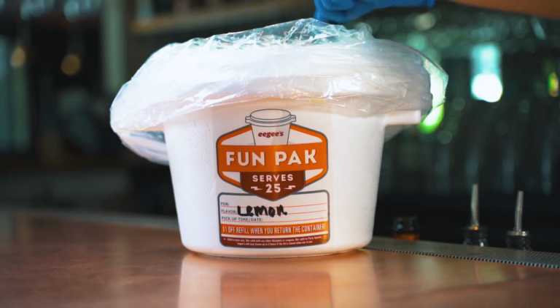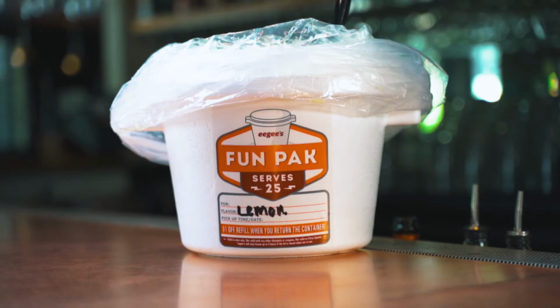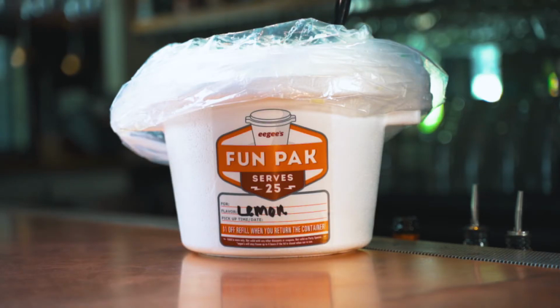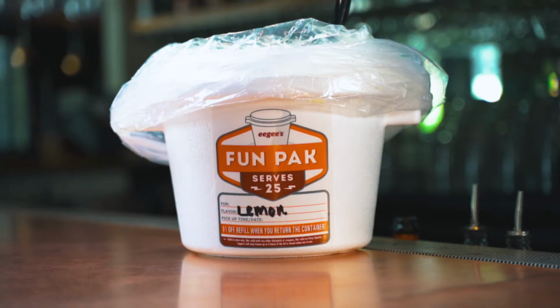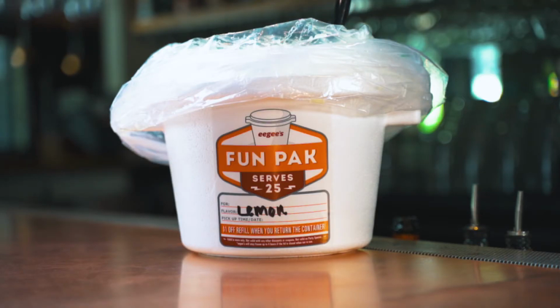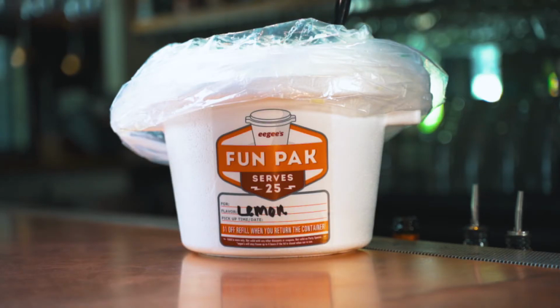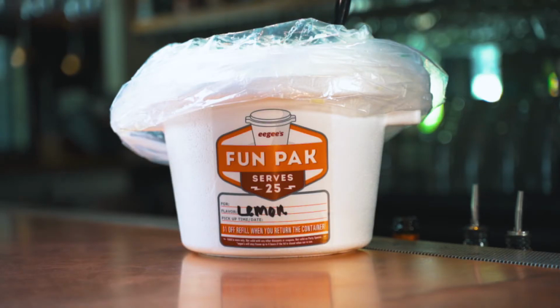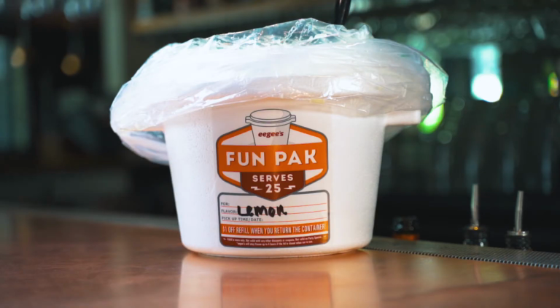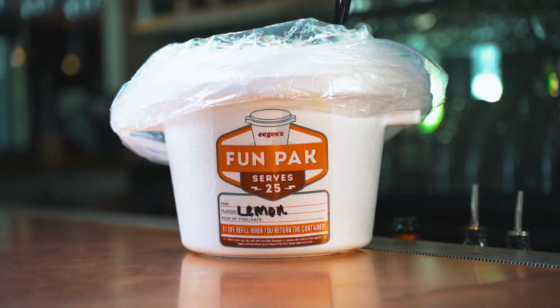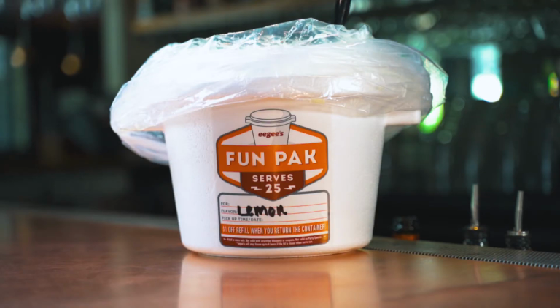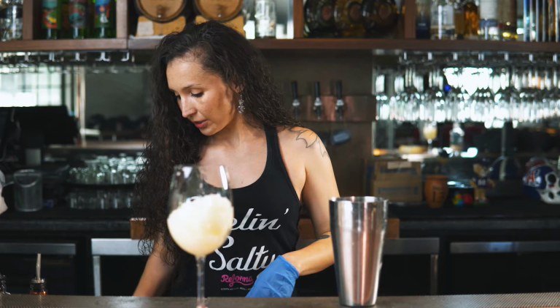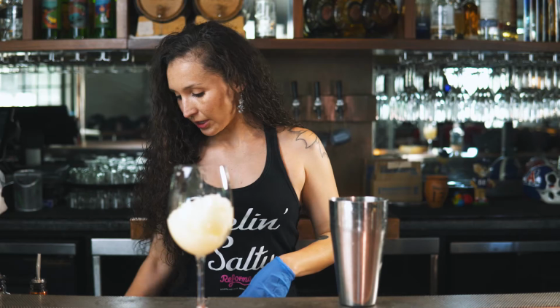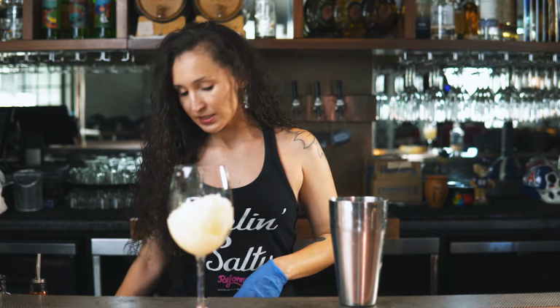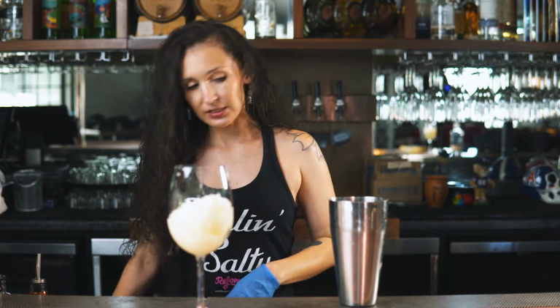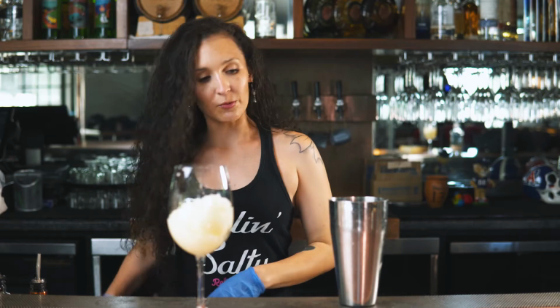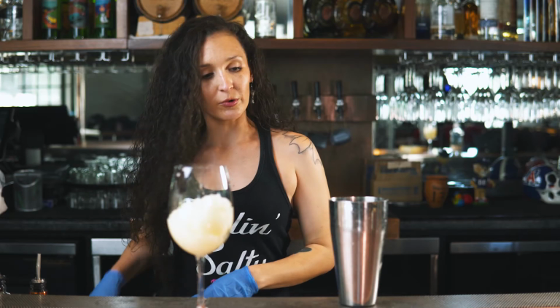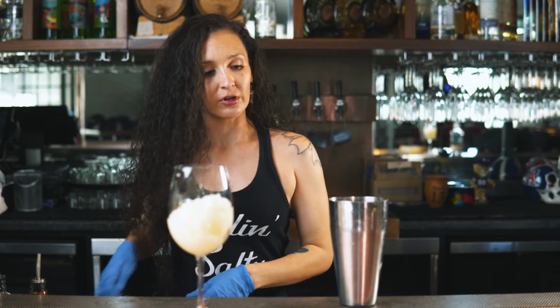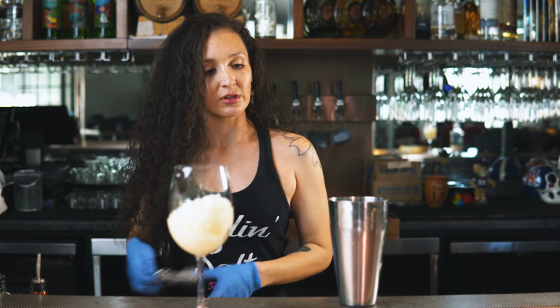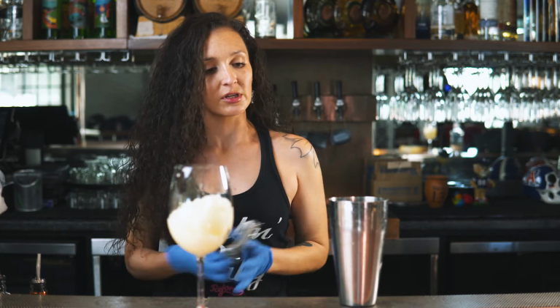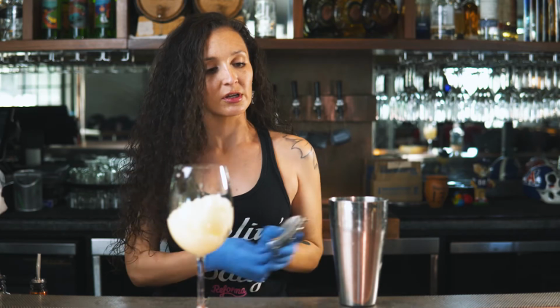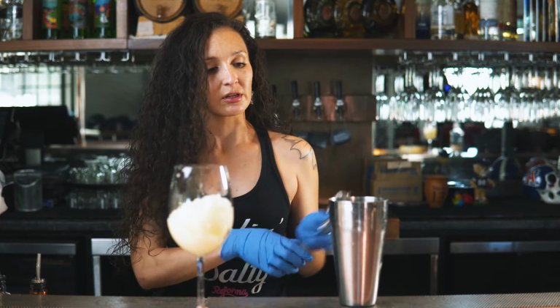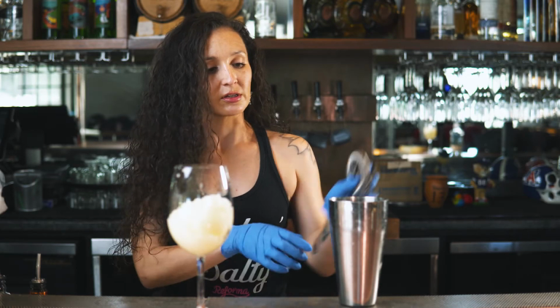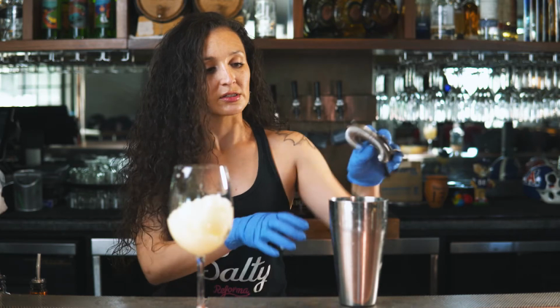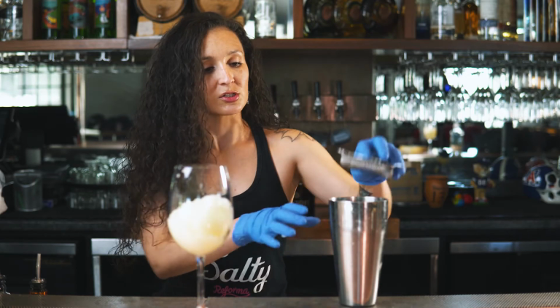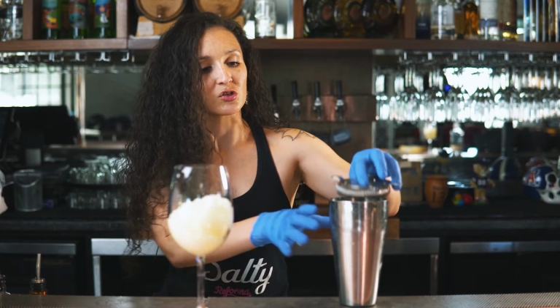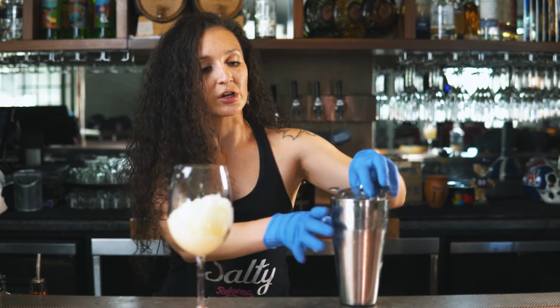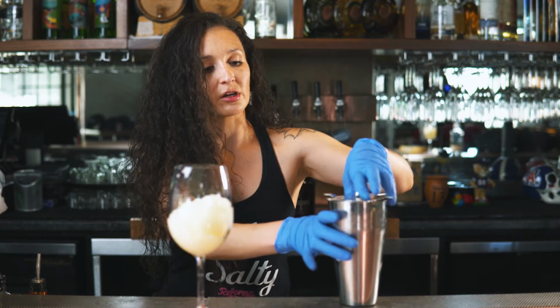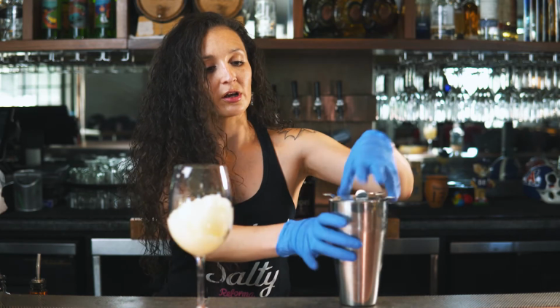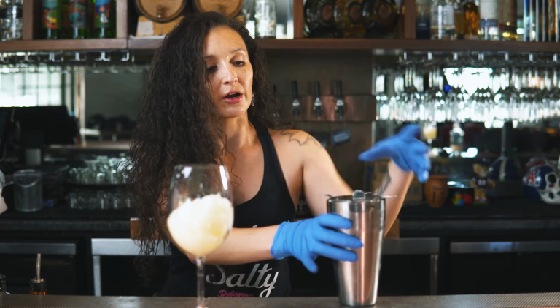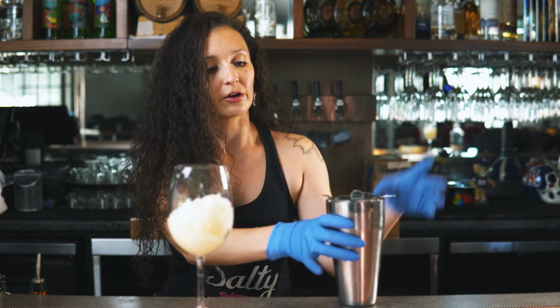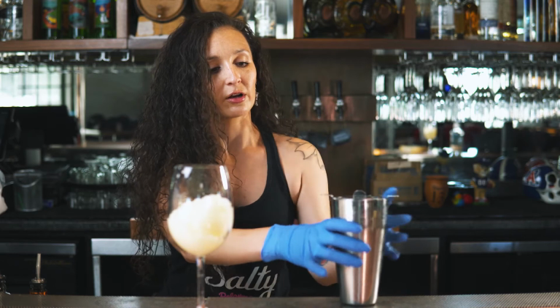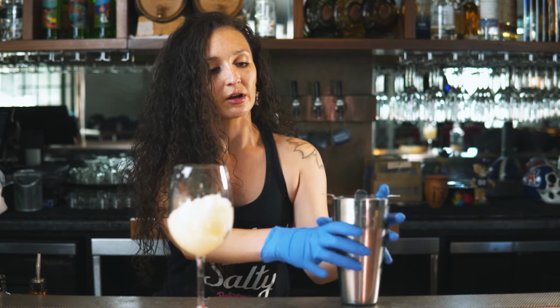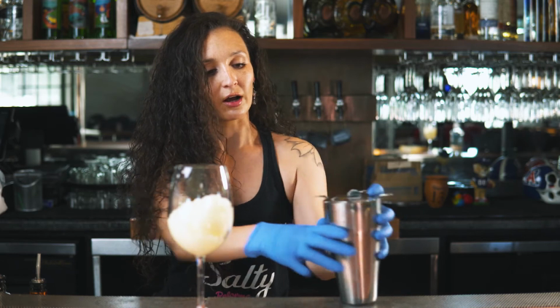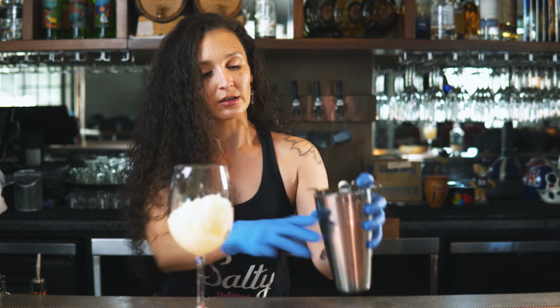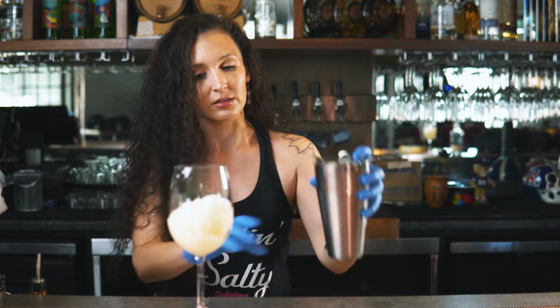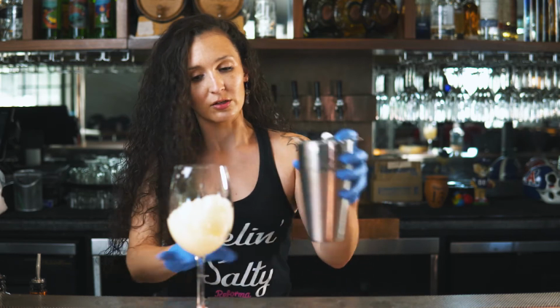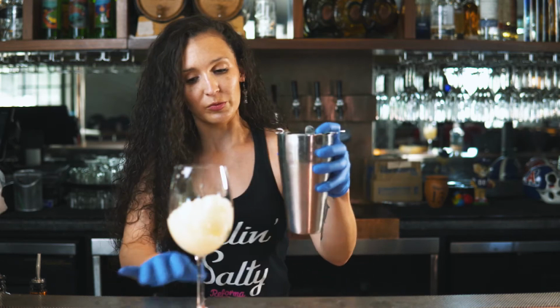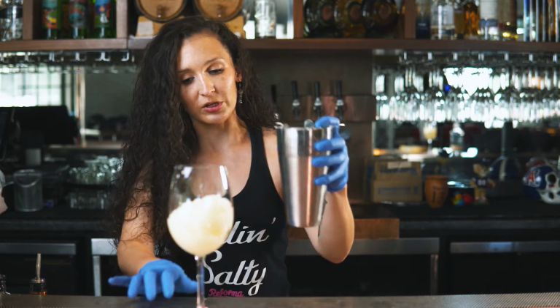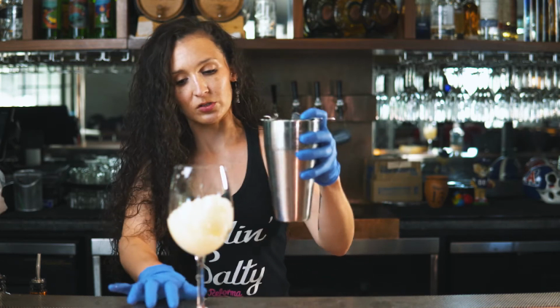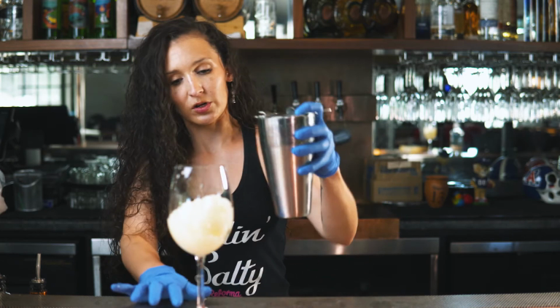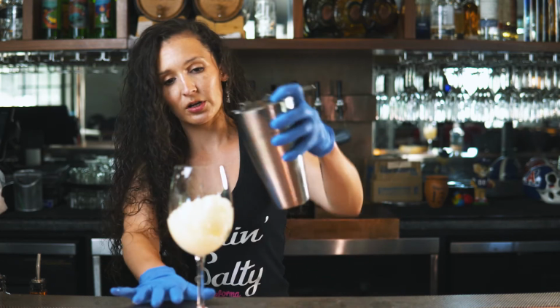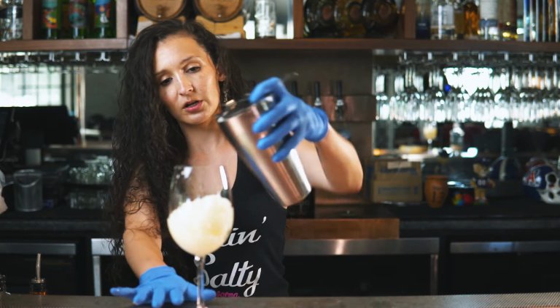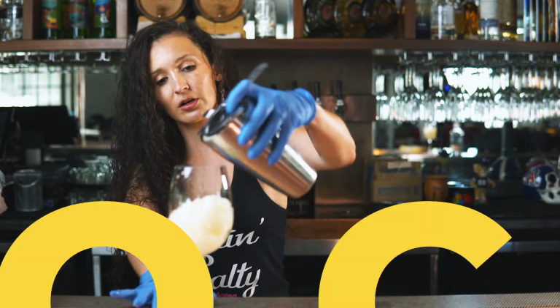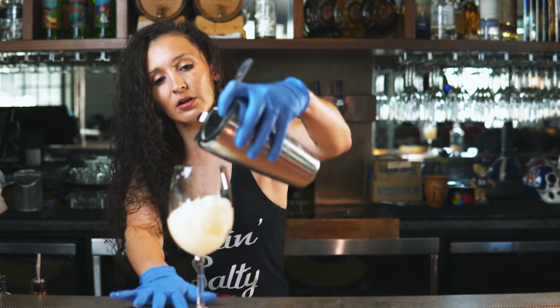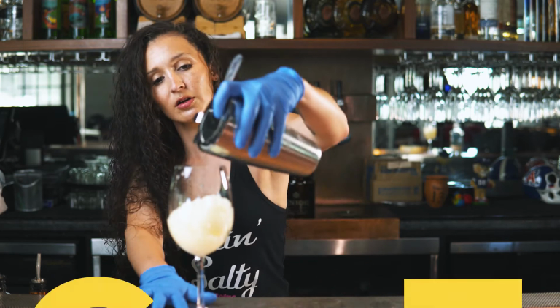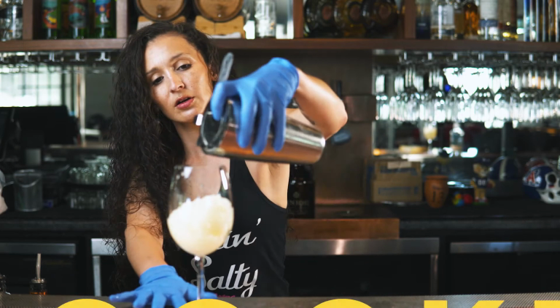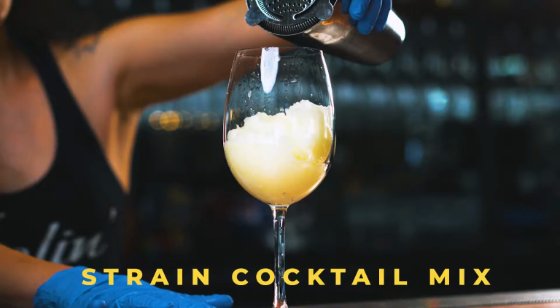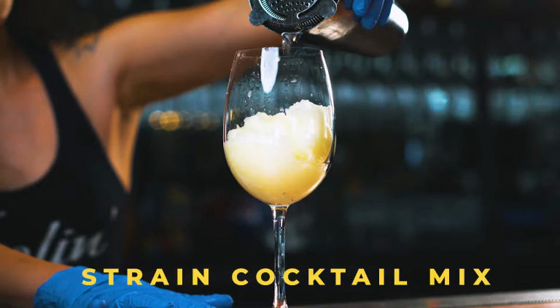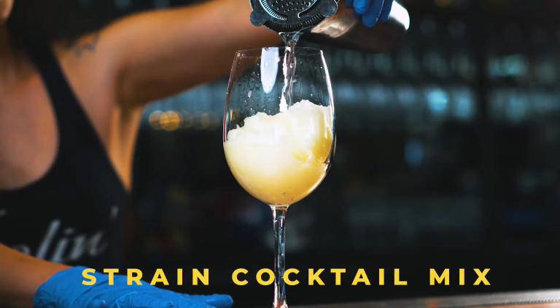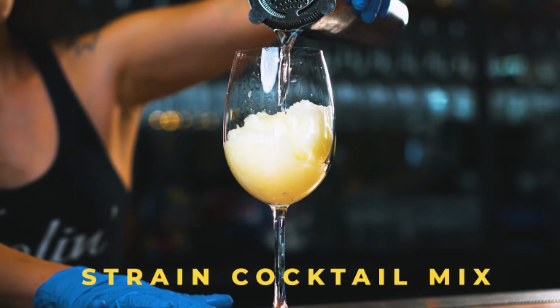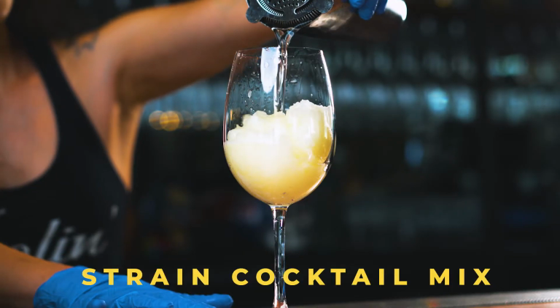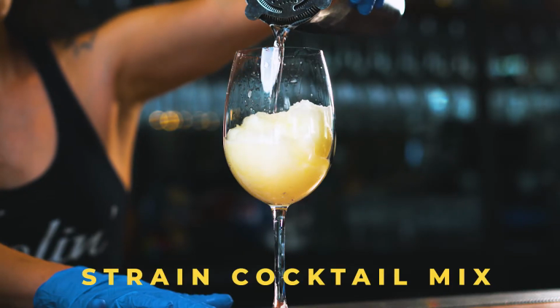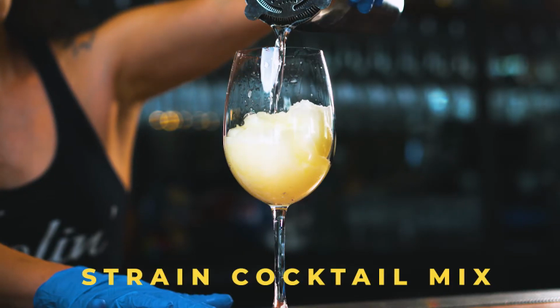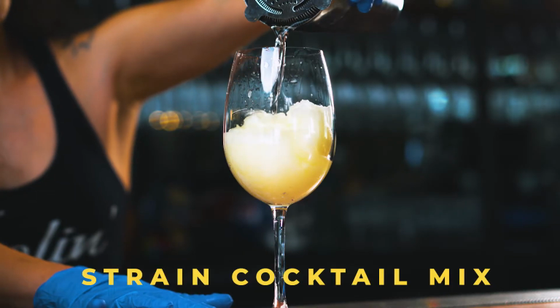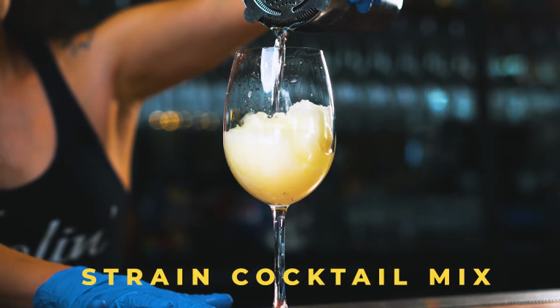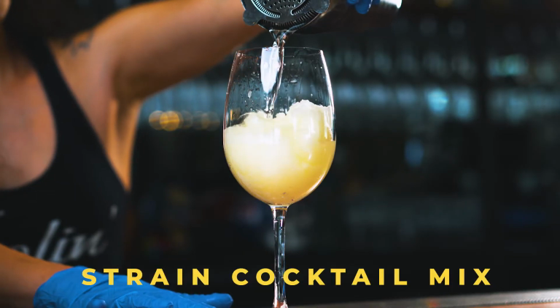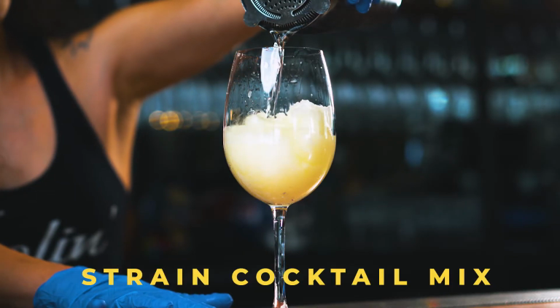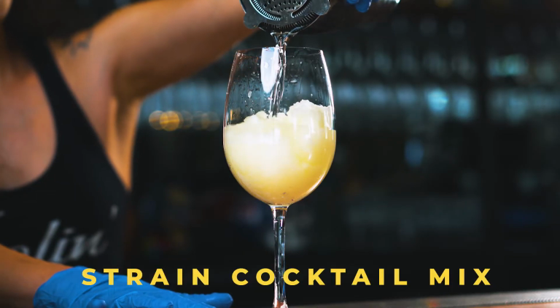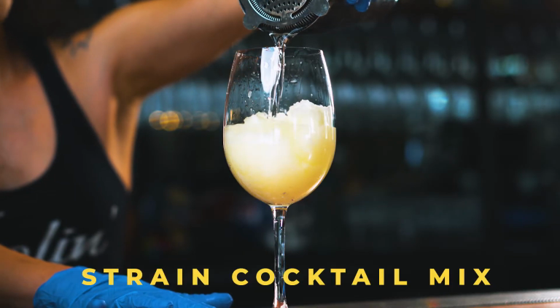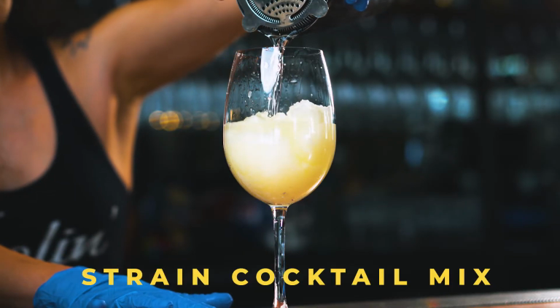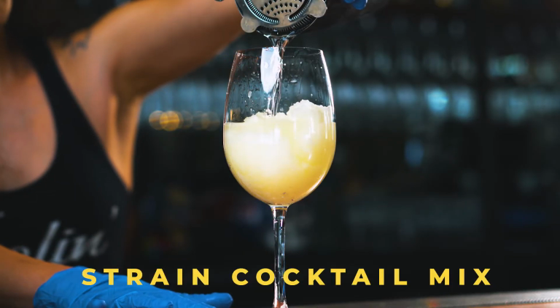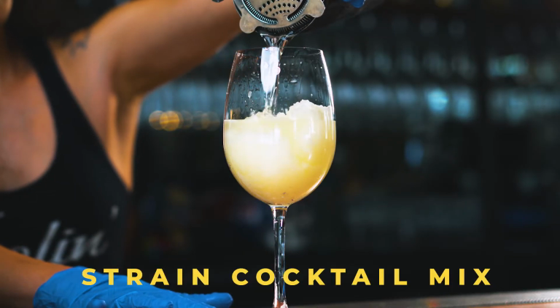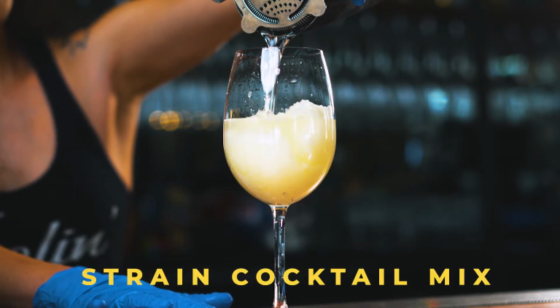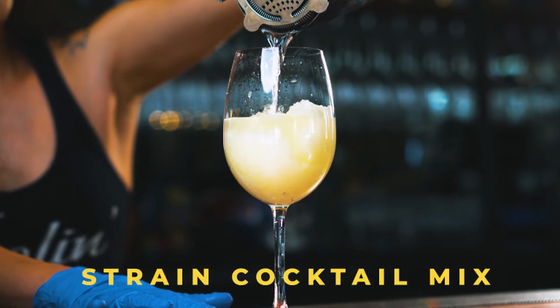All right, the next step we're gonna take is straining our cocktail mix directly into this glass.